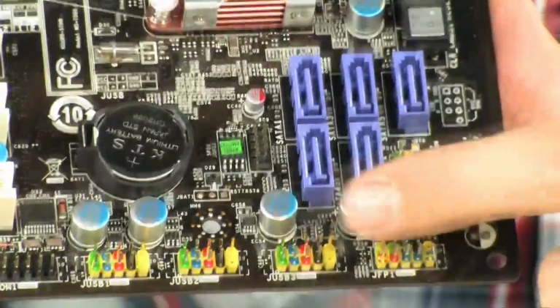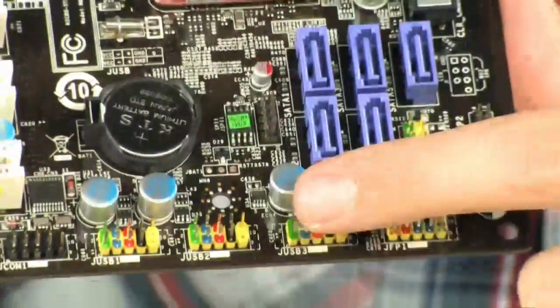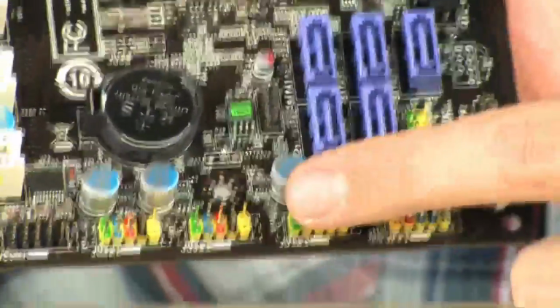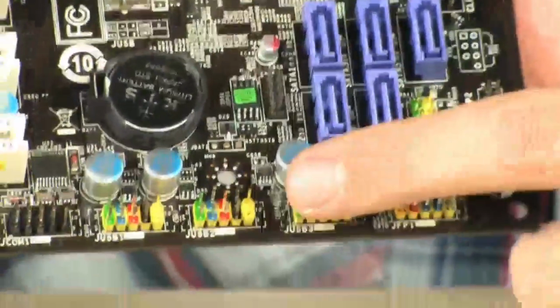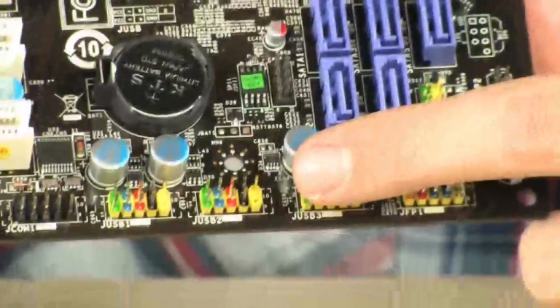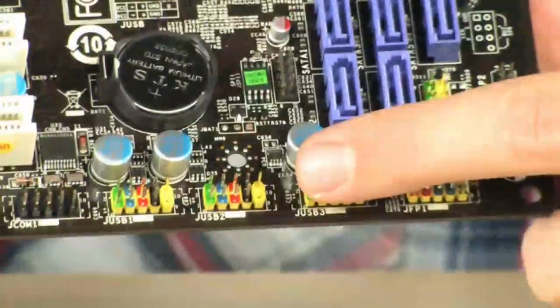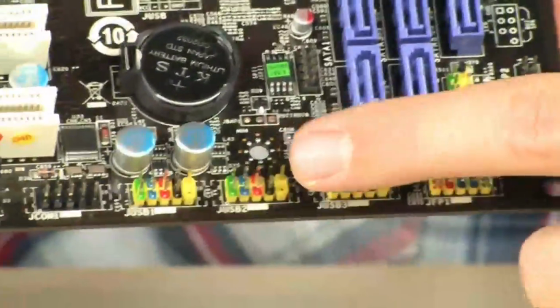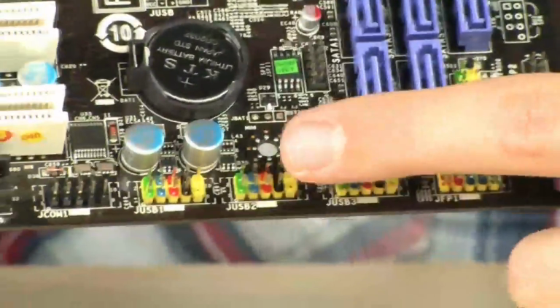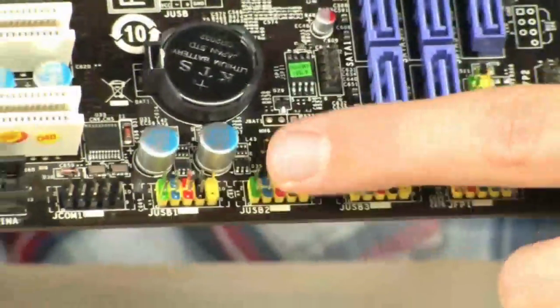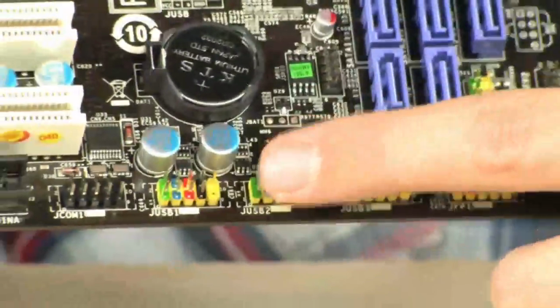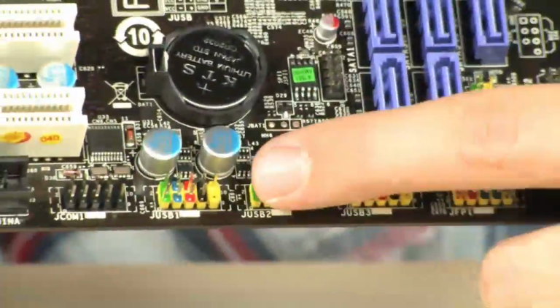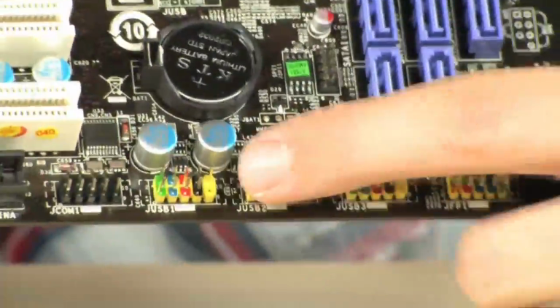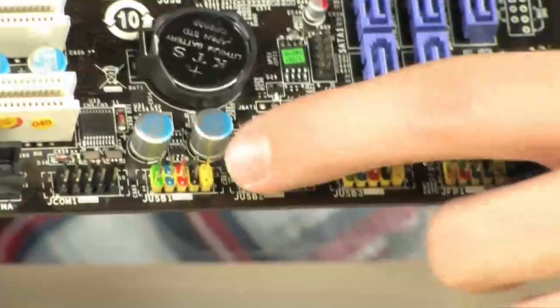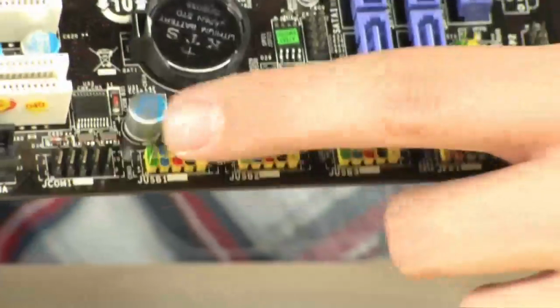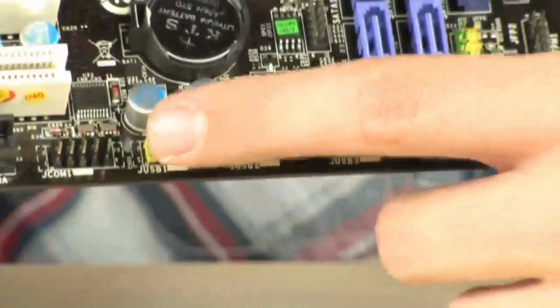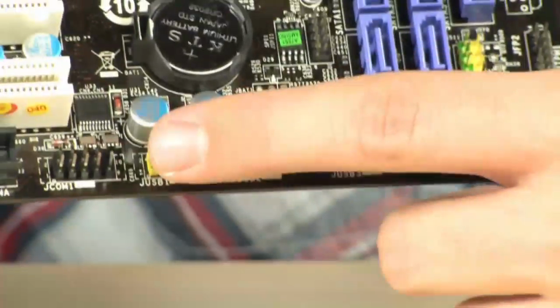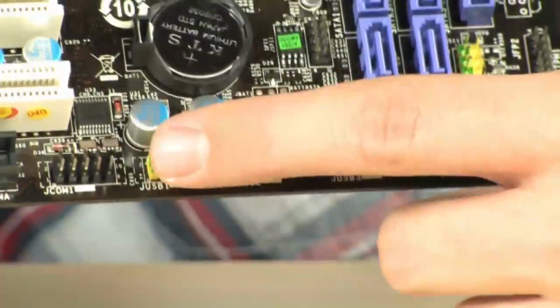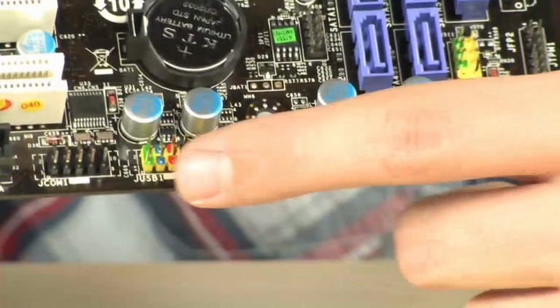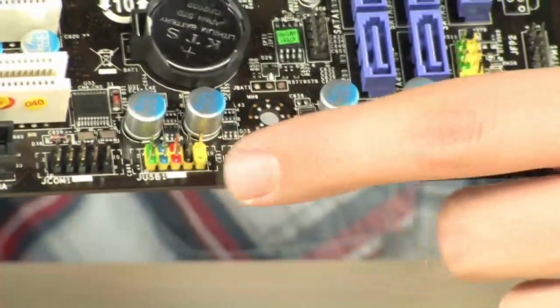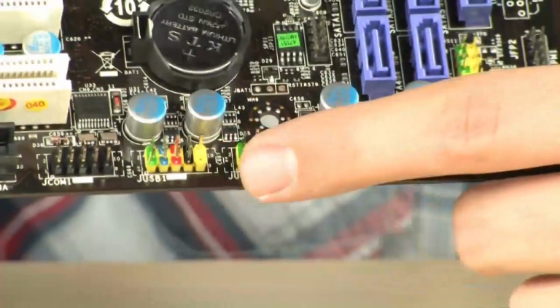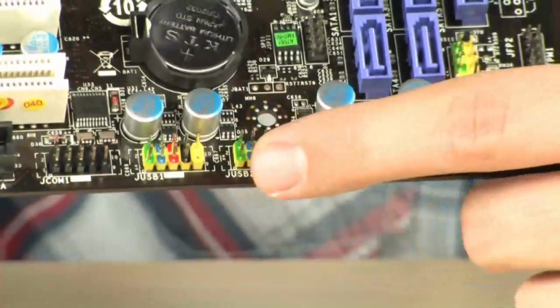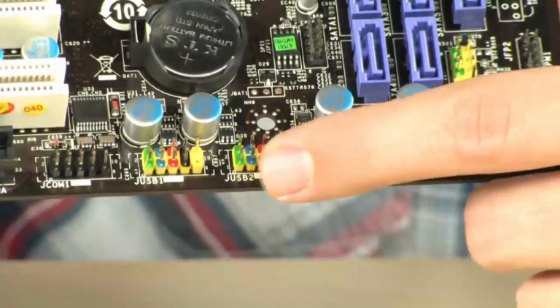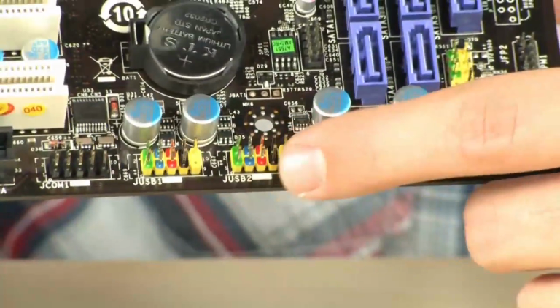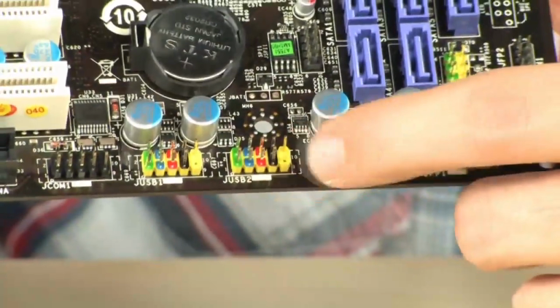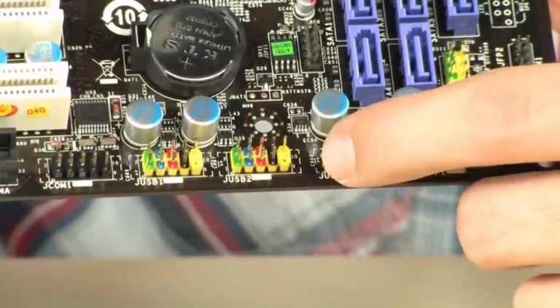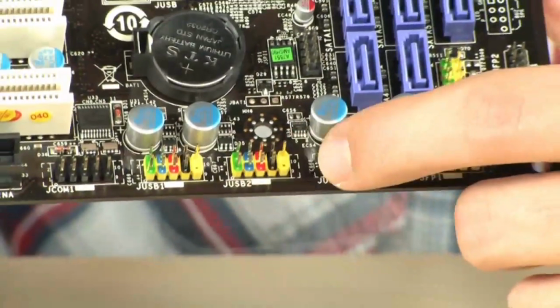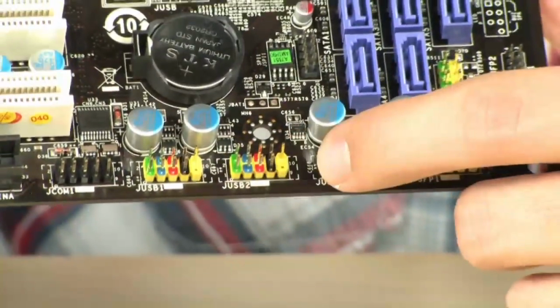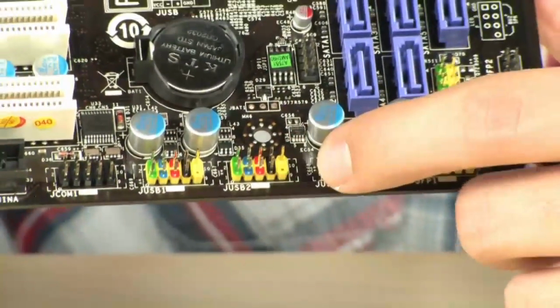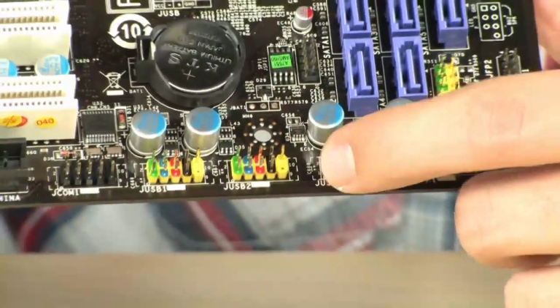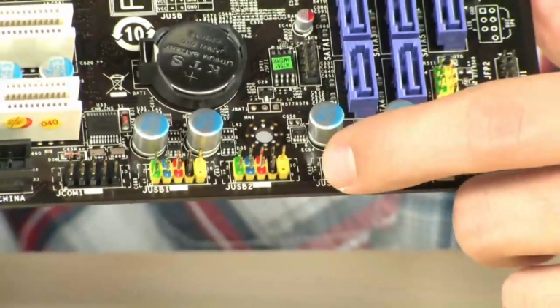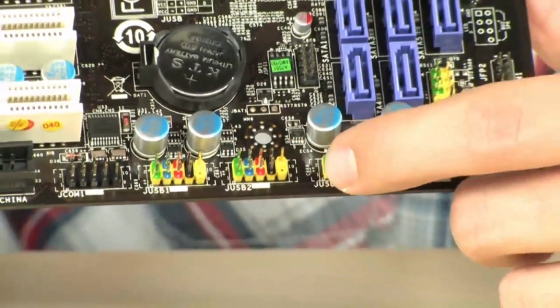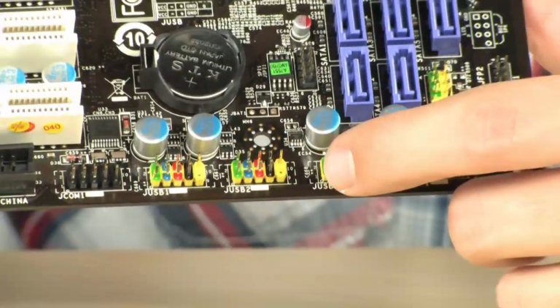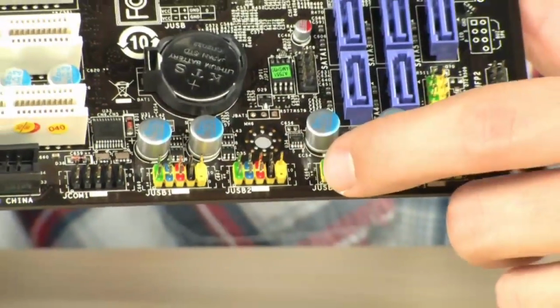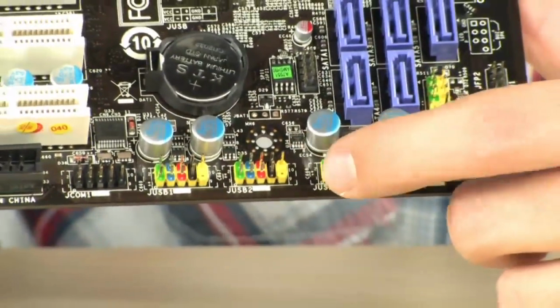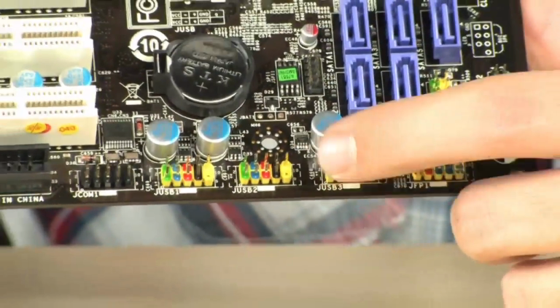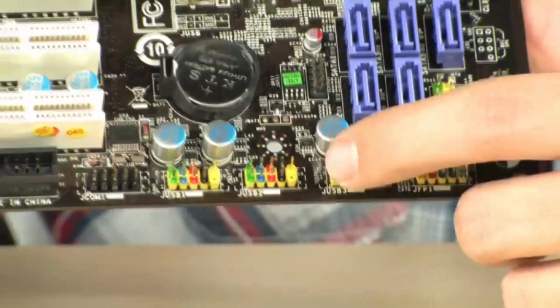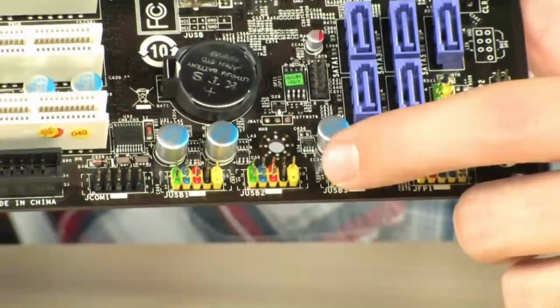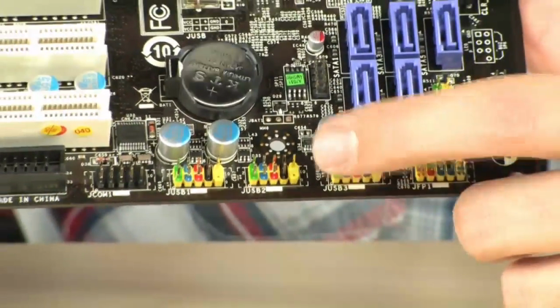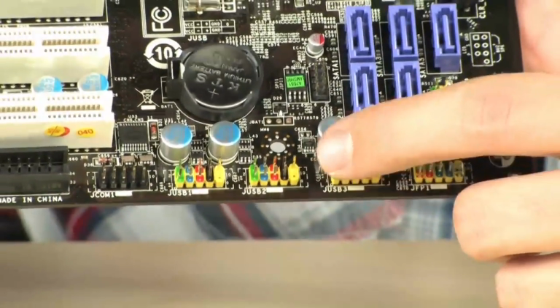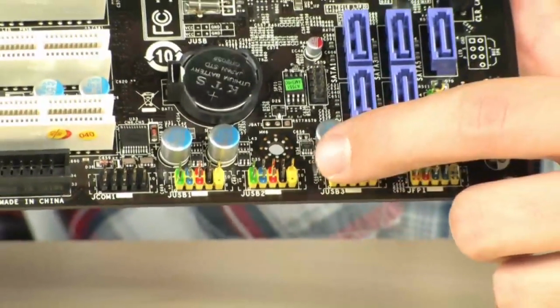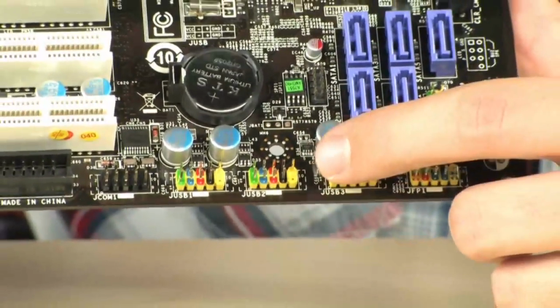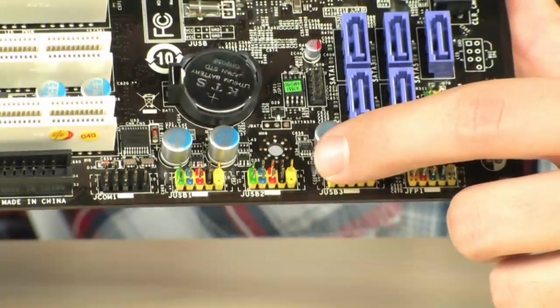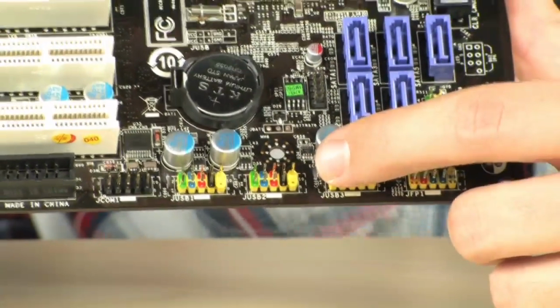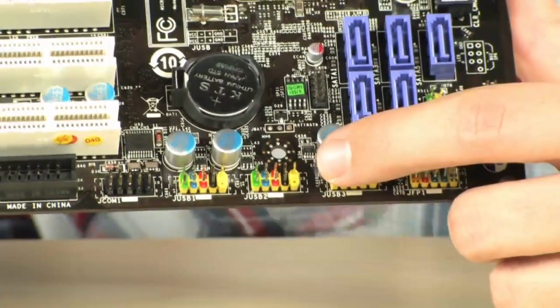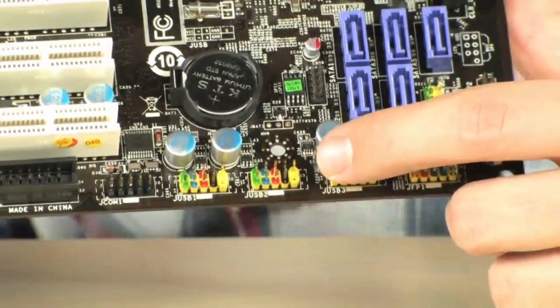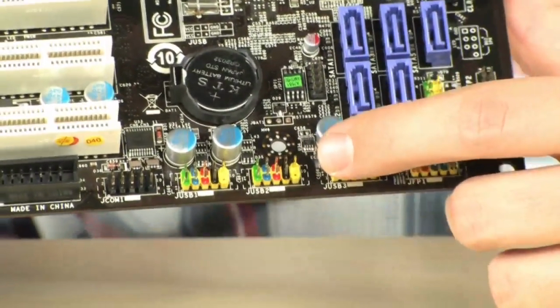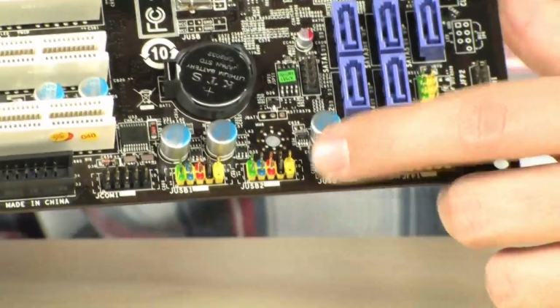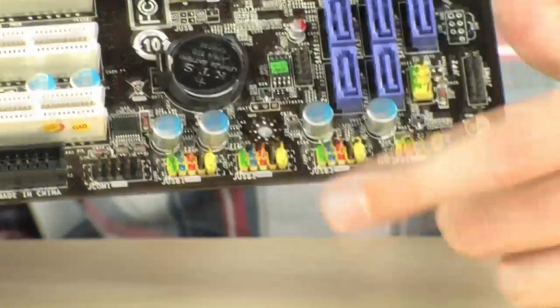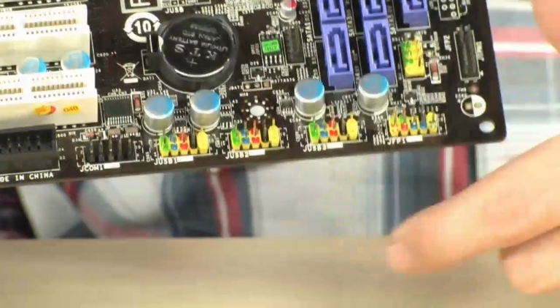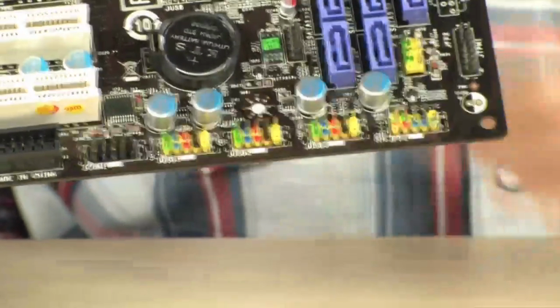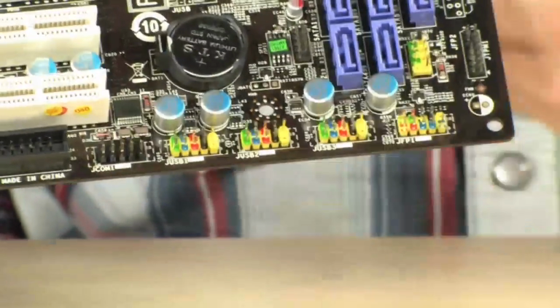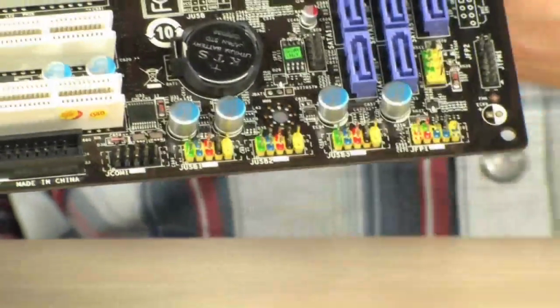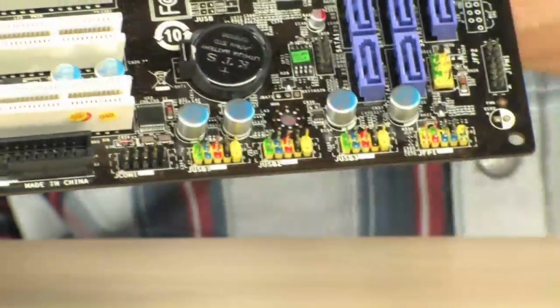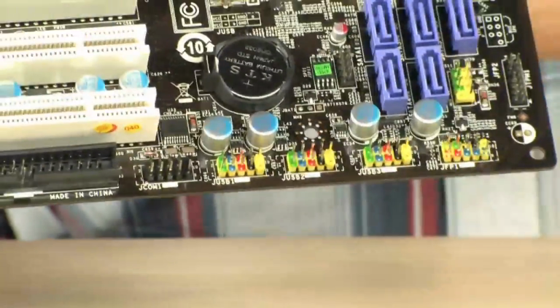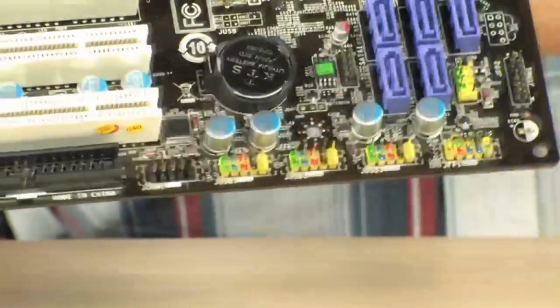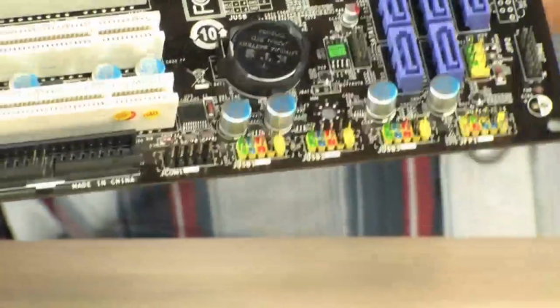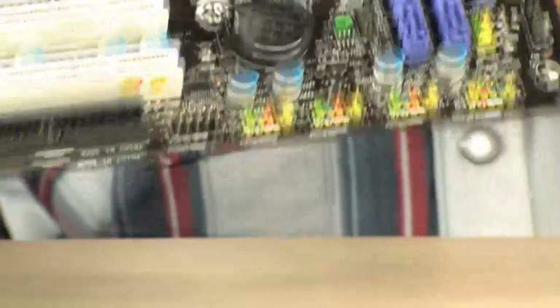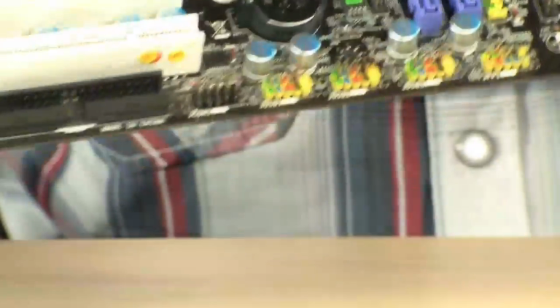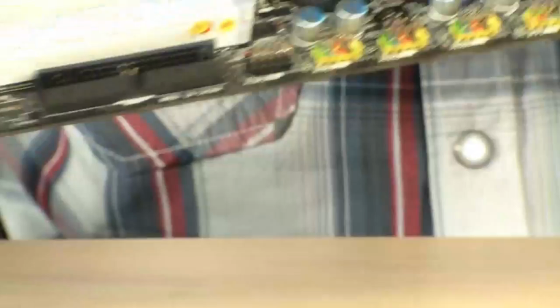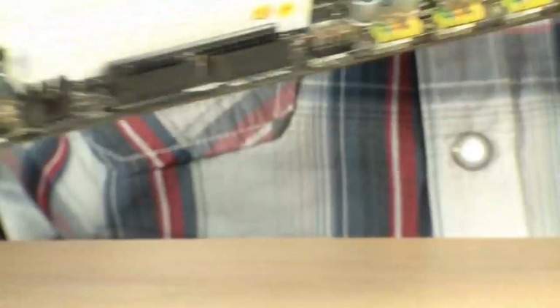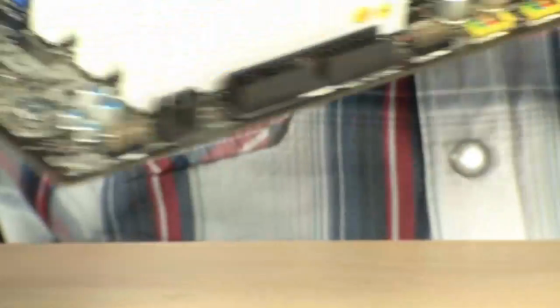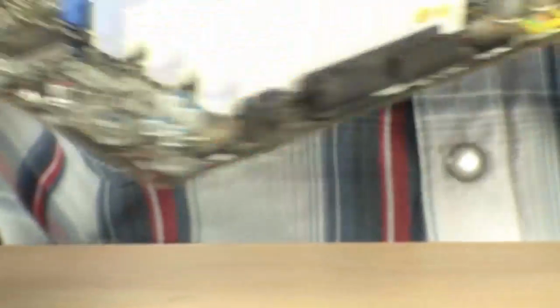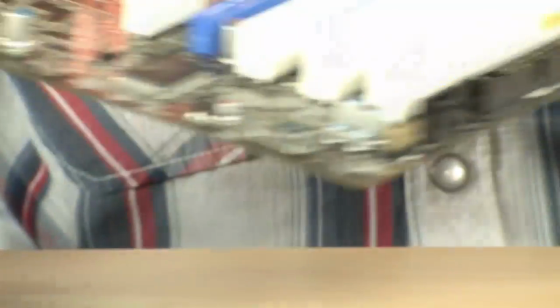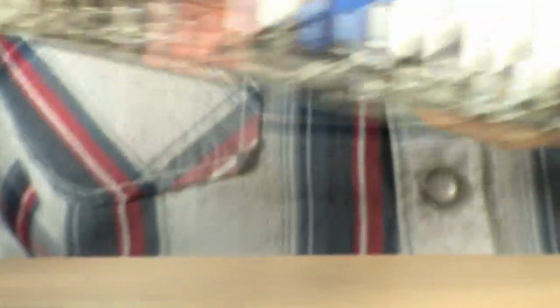Look at all these headers for USB down here — that's up to 6 extra USB 2.0 ports using these headers. And there's a bunch on the back panel which I'll show you right now.